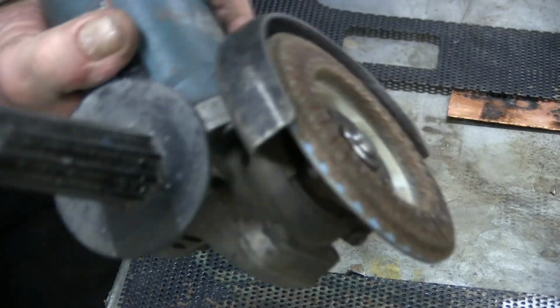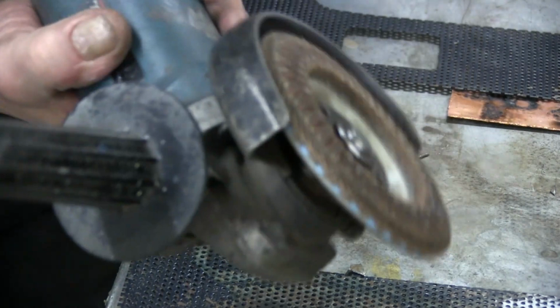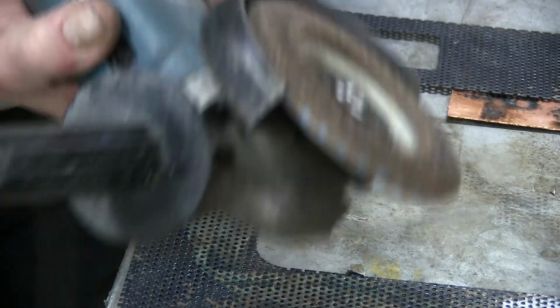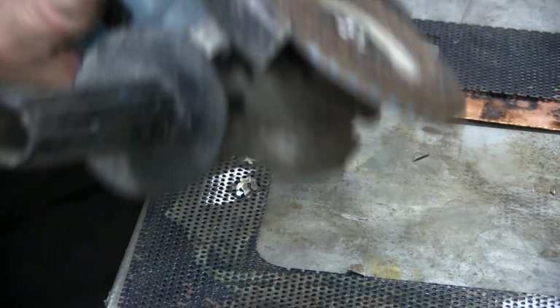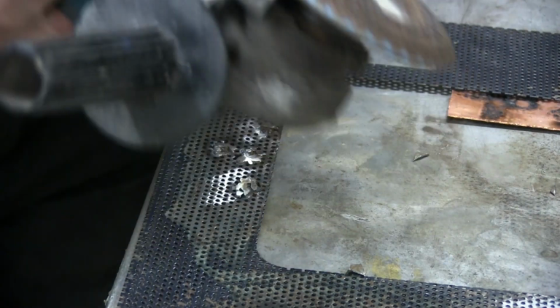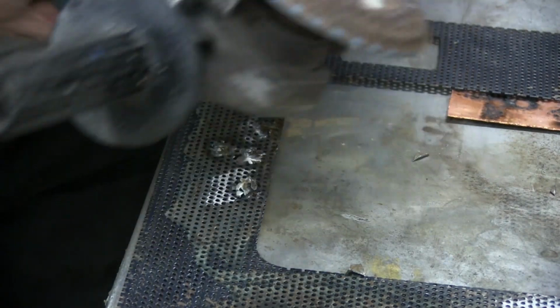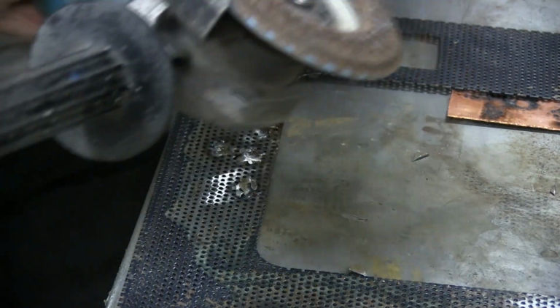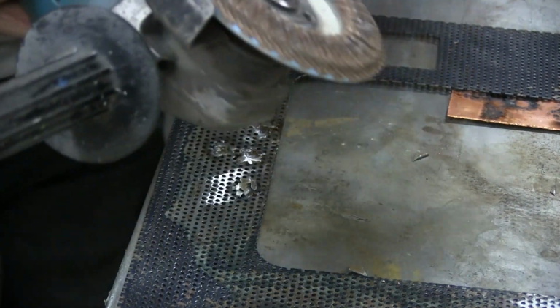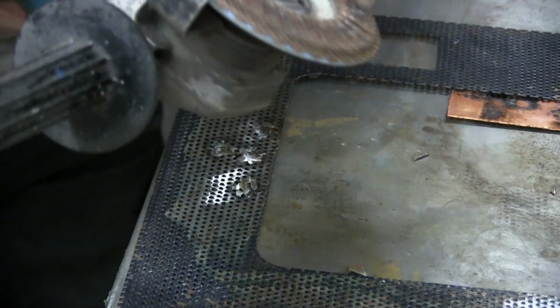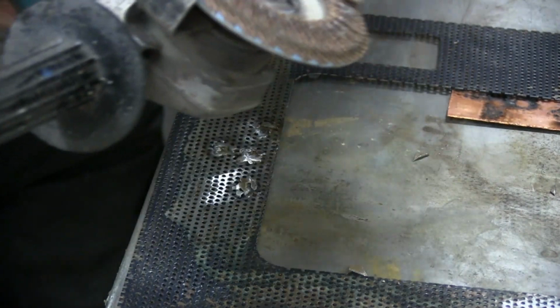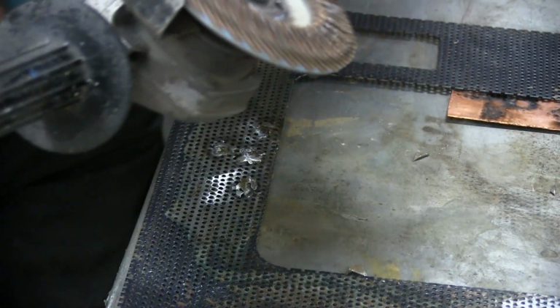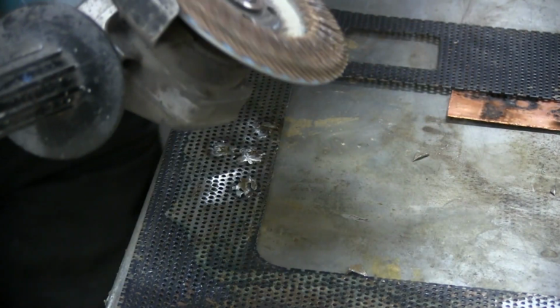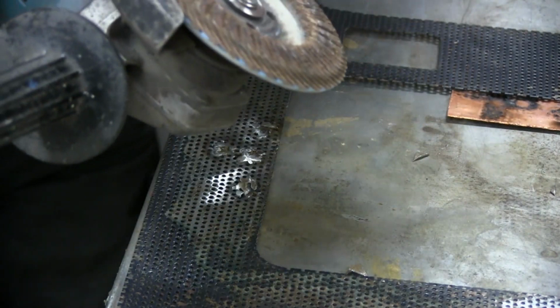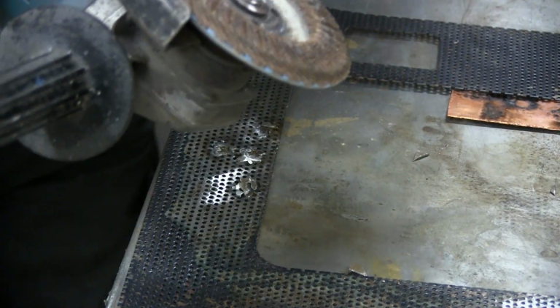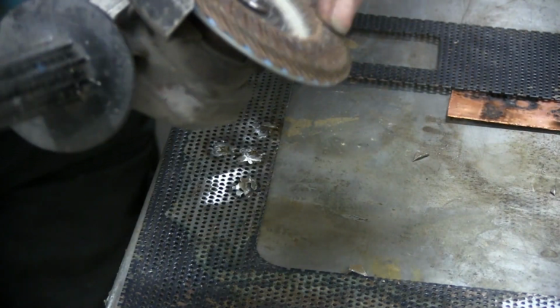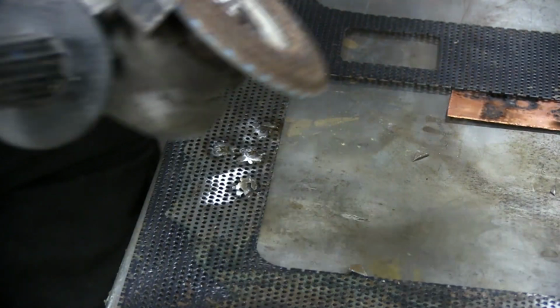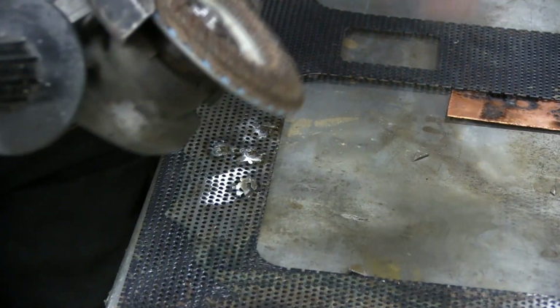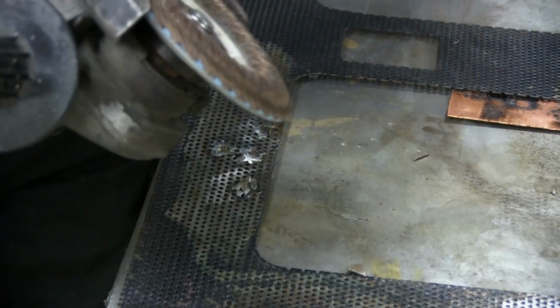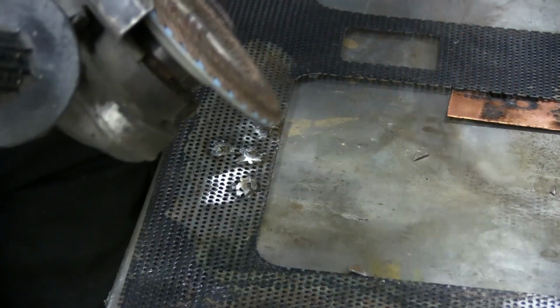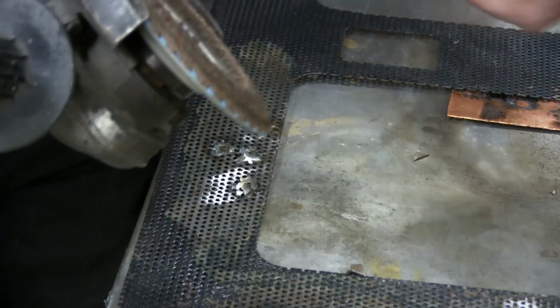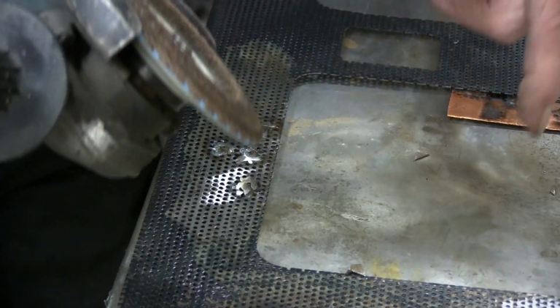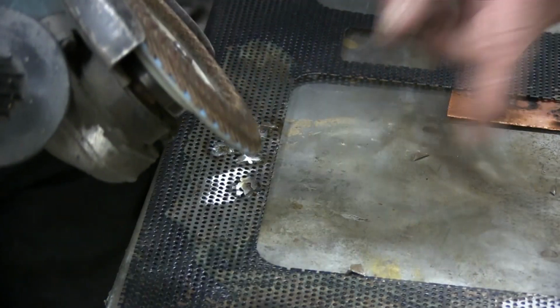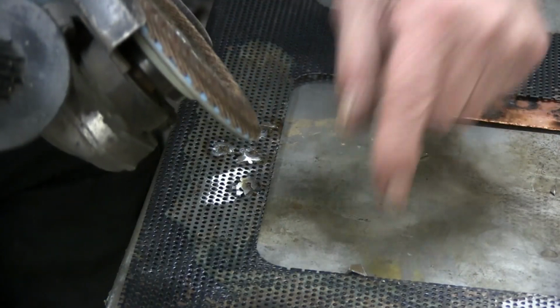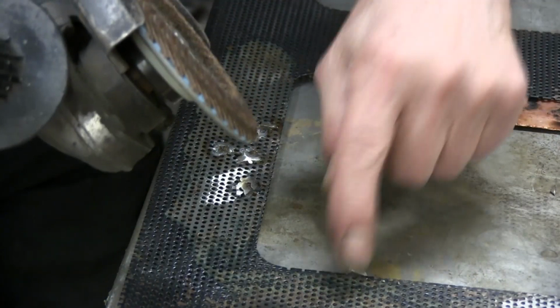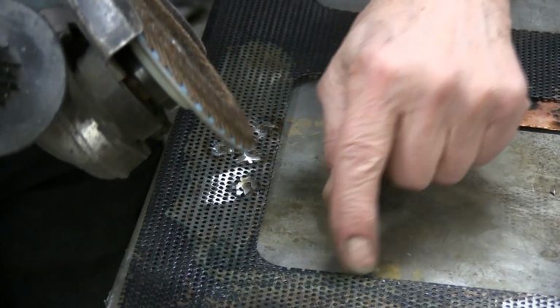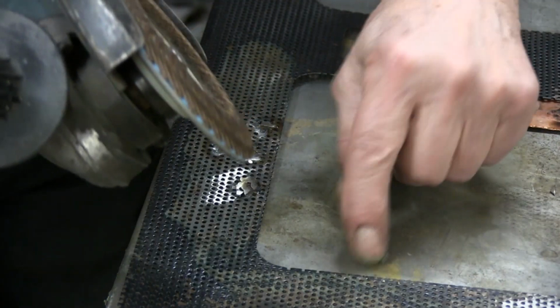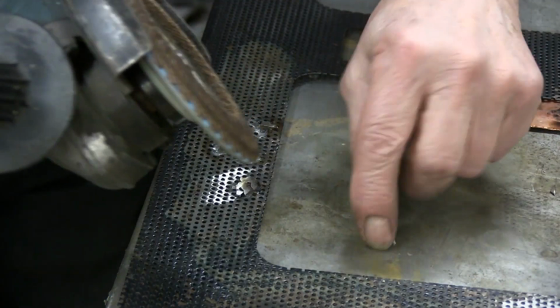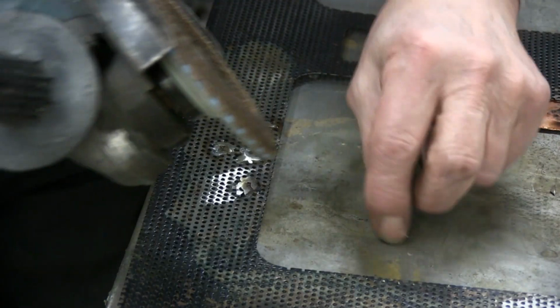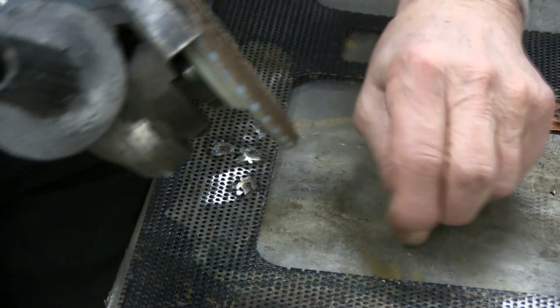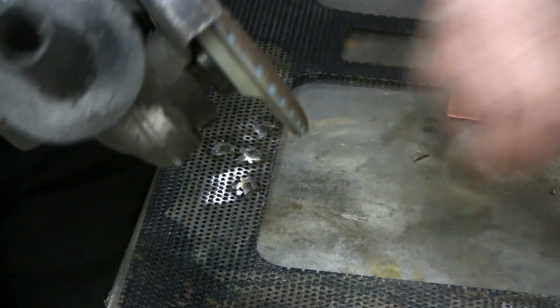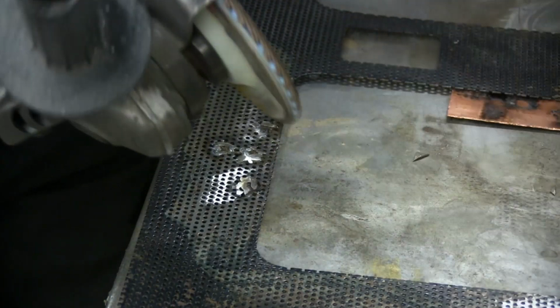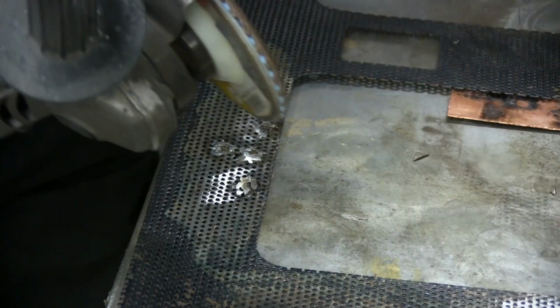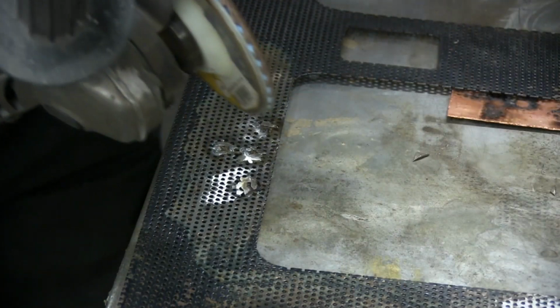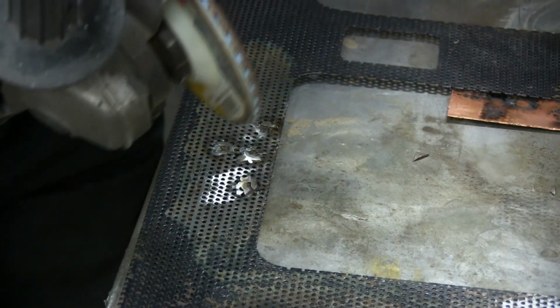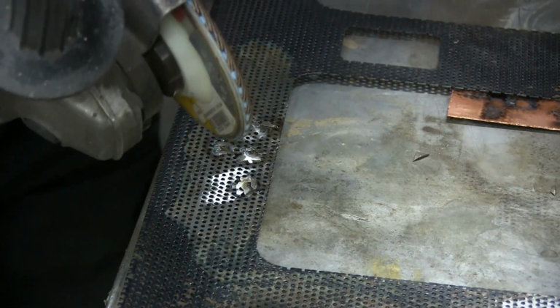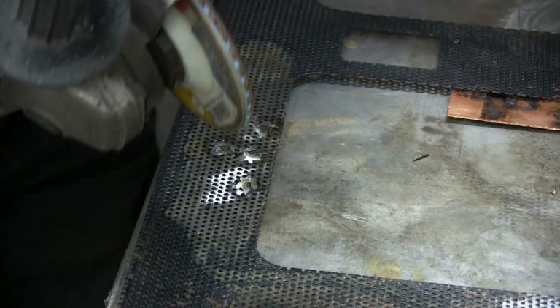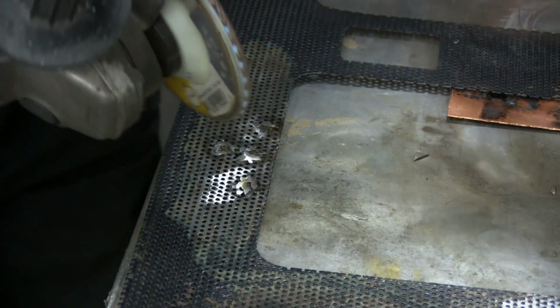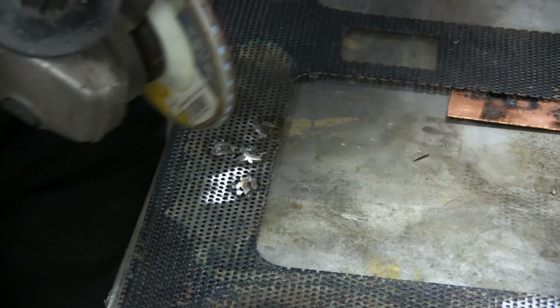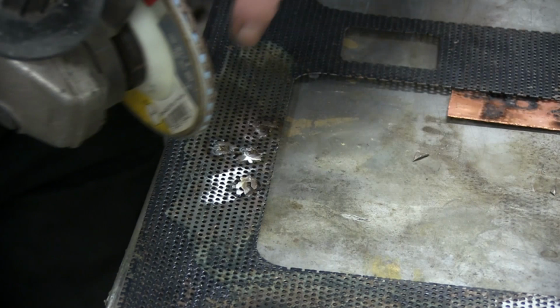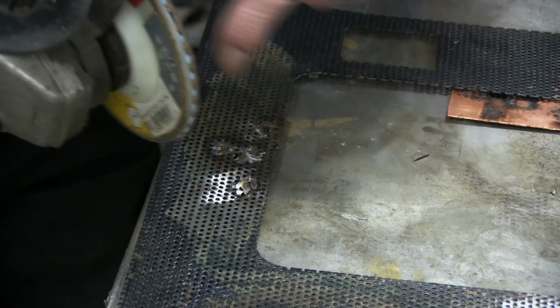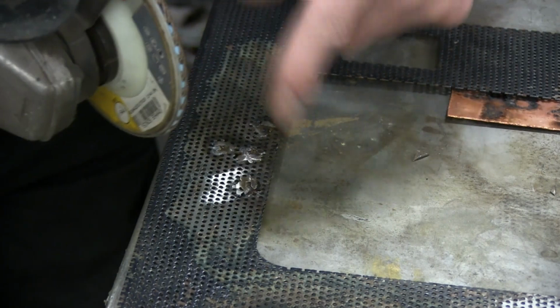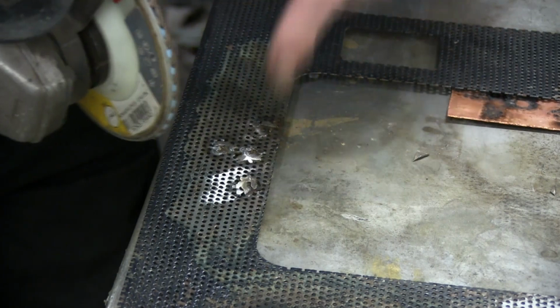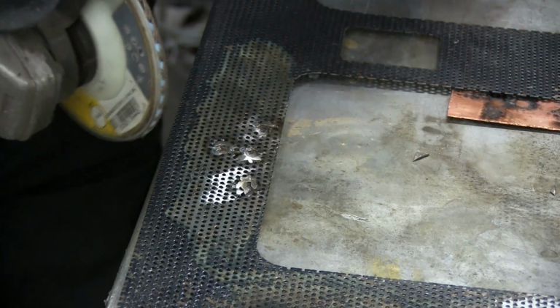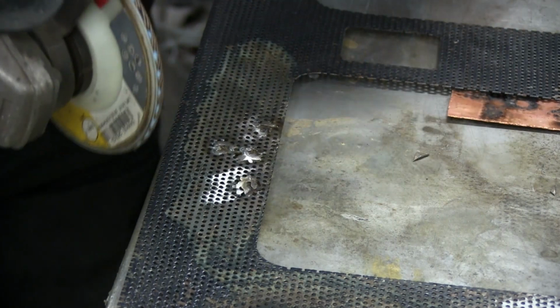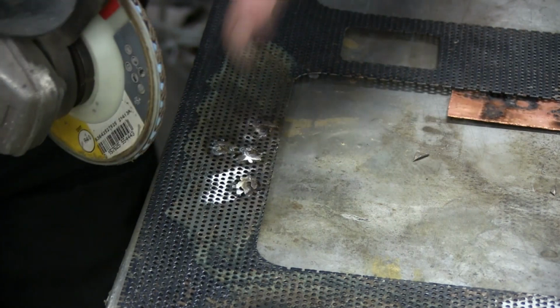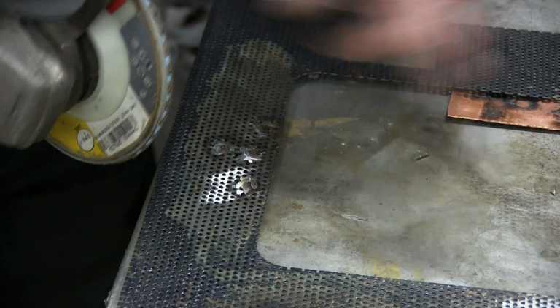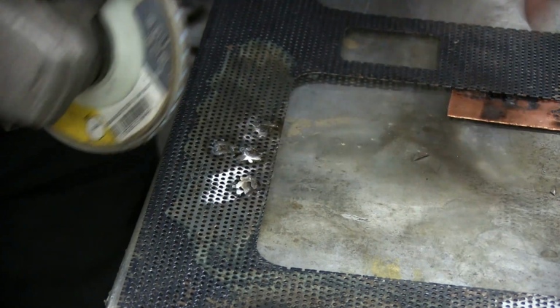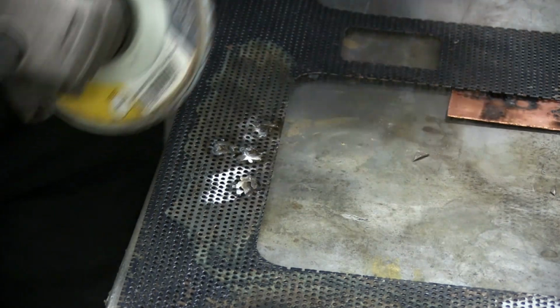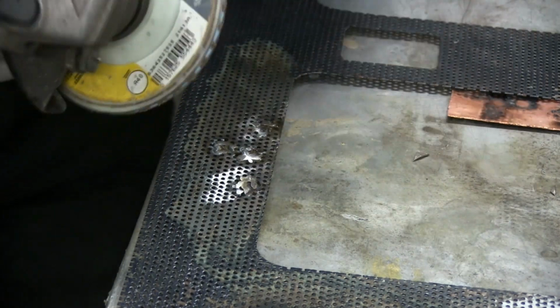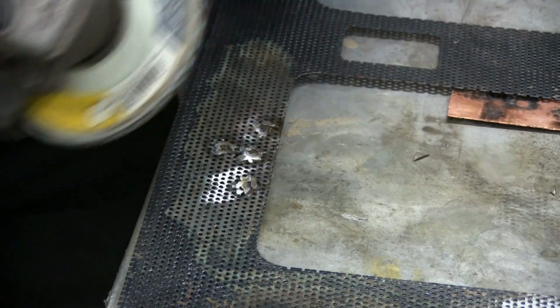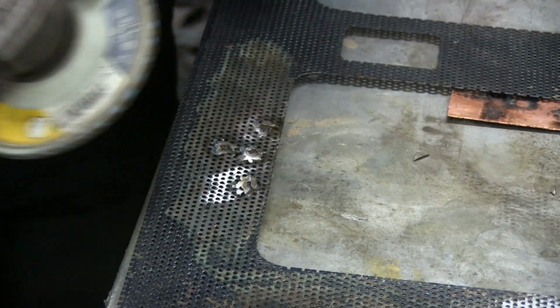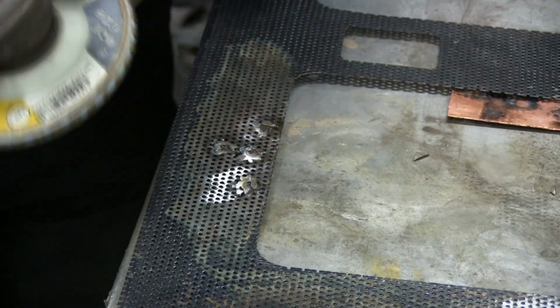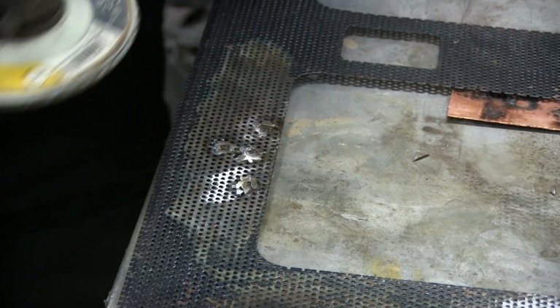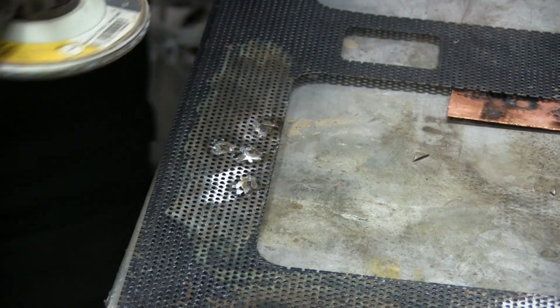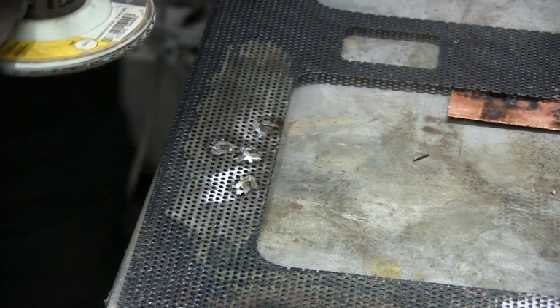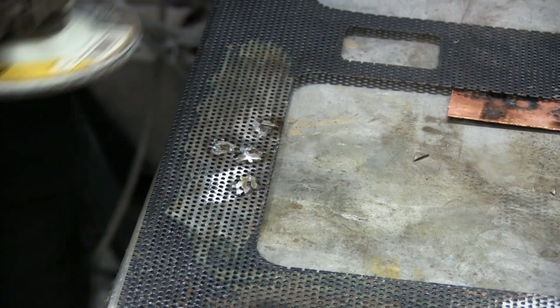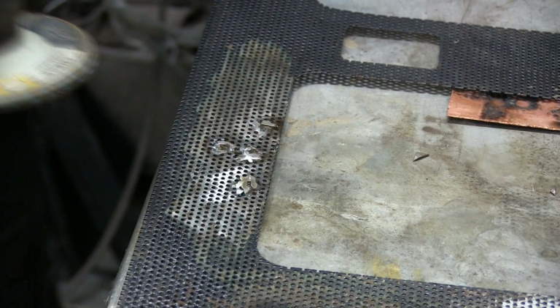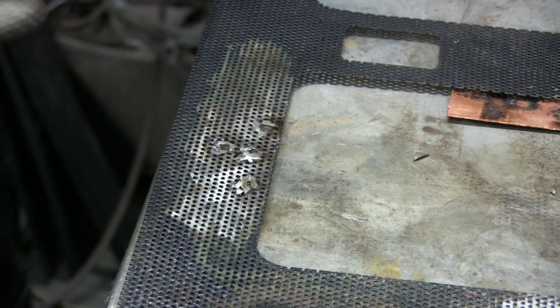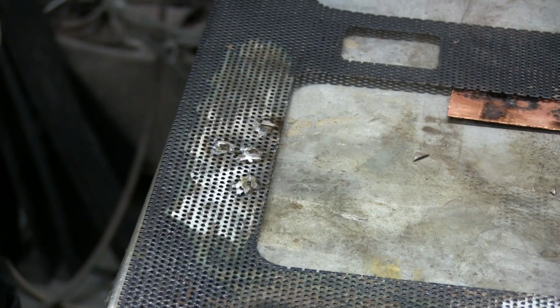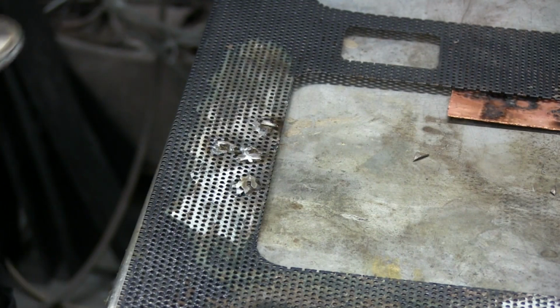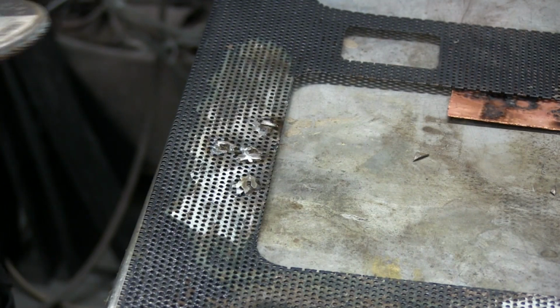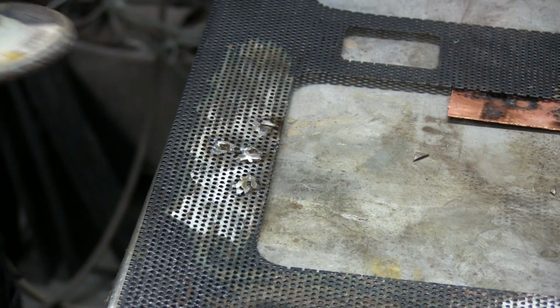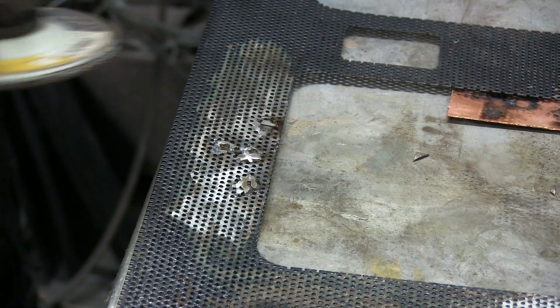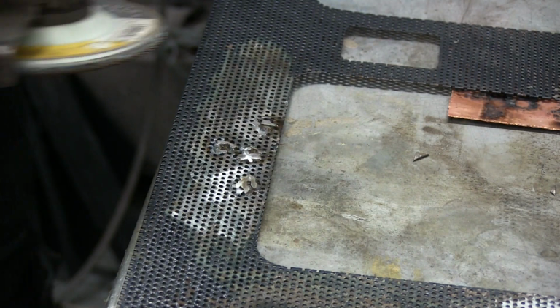I'm using a flat disc as opposed to a grinder because it's not quite as aggressive. I don't want to cut through and ruin this lot.